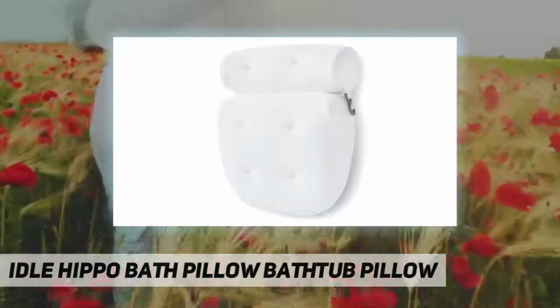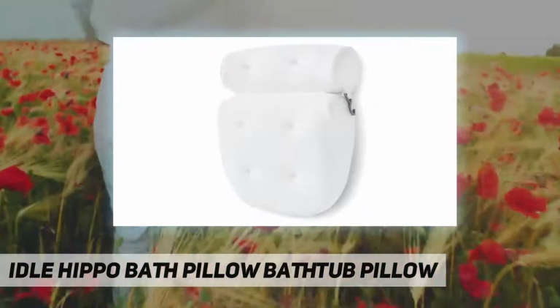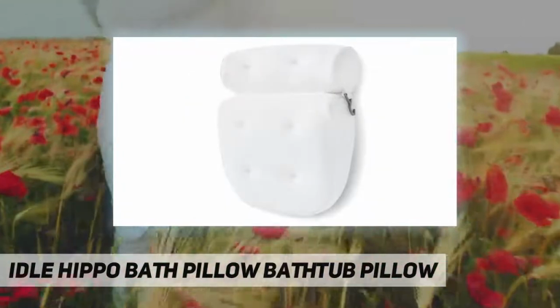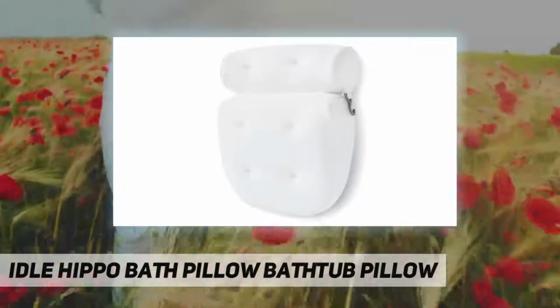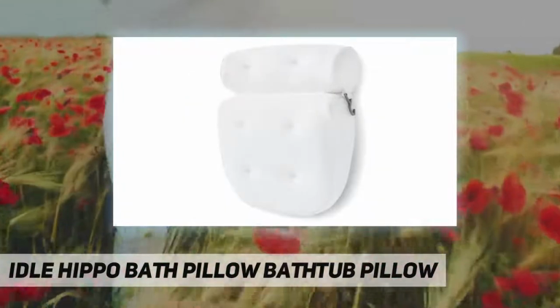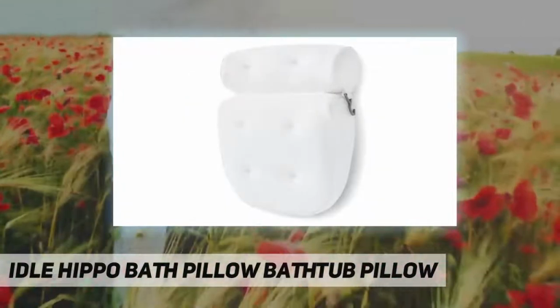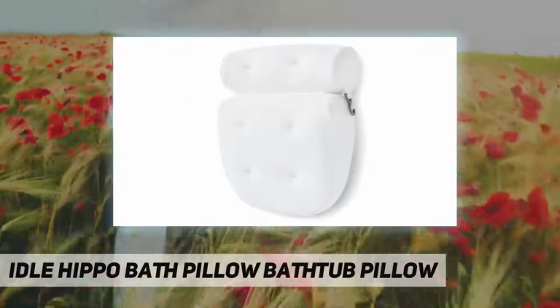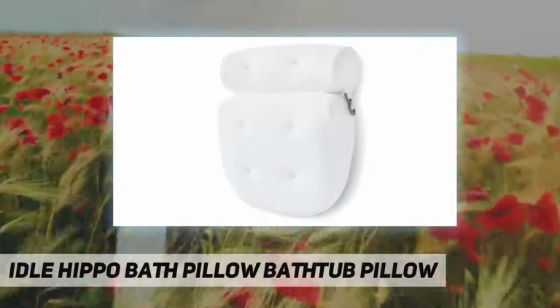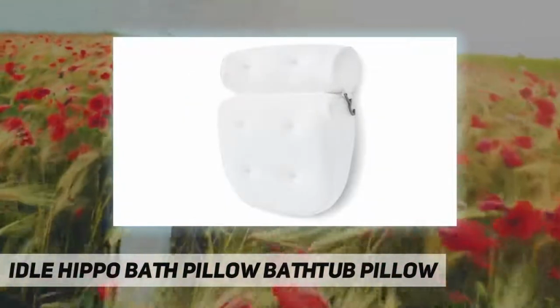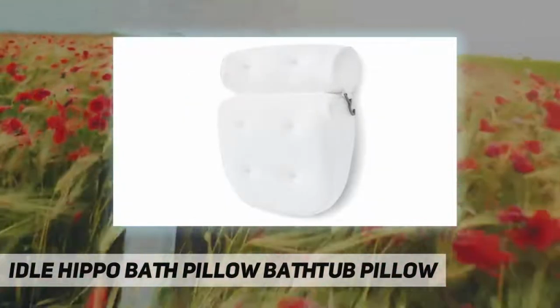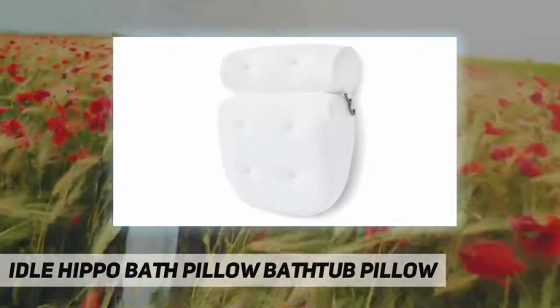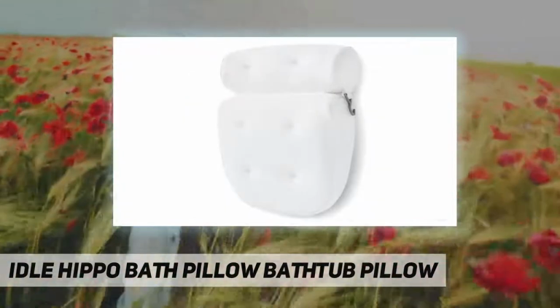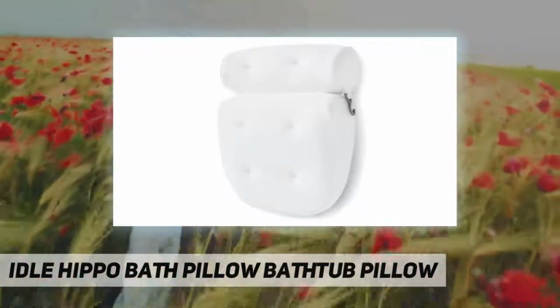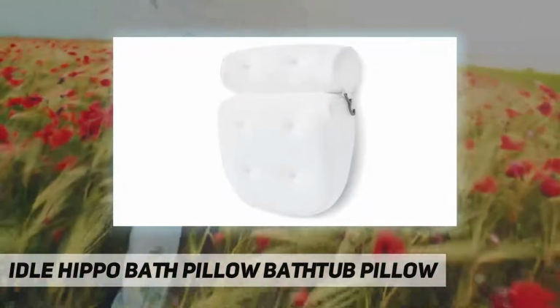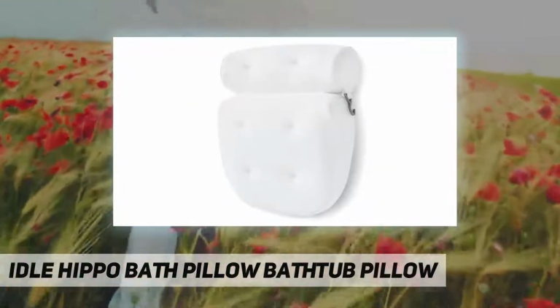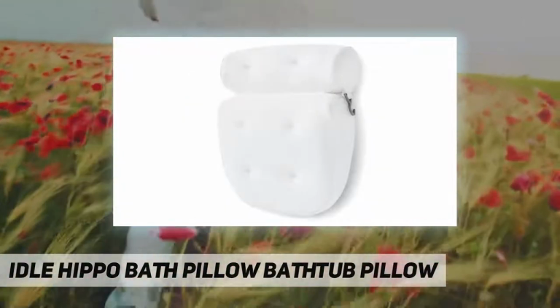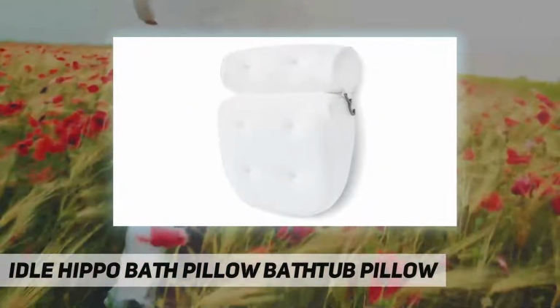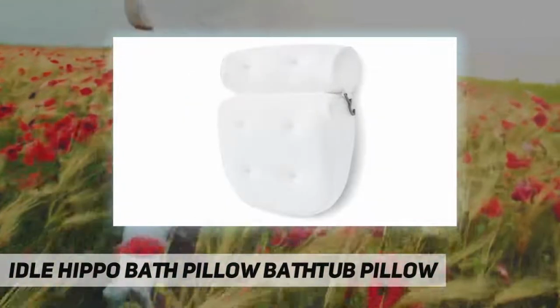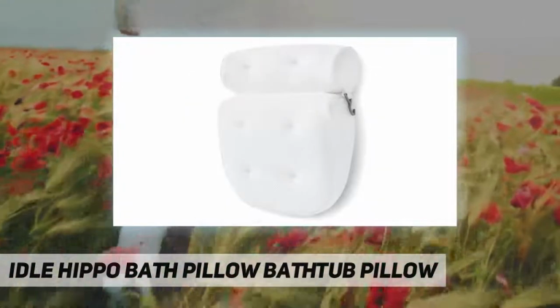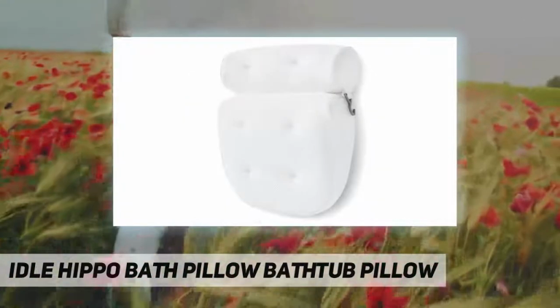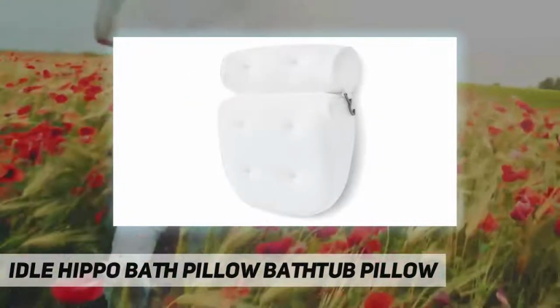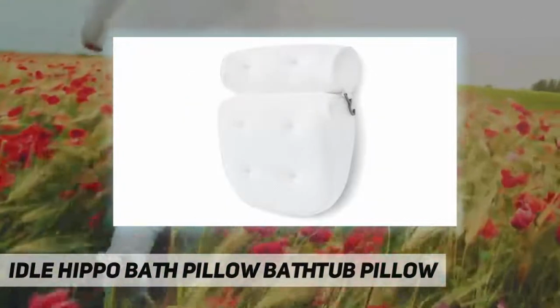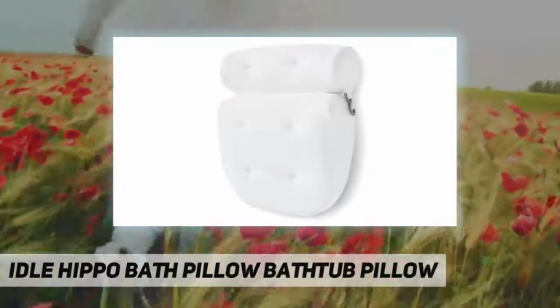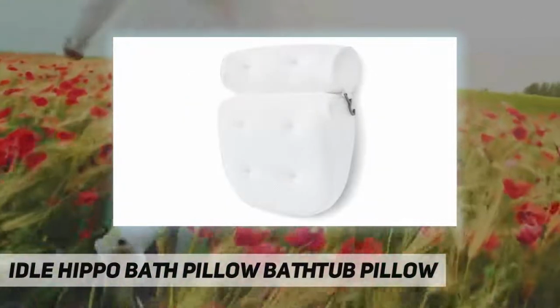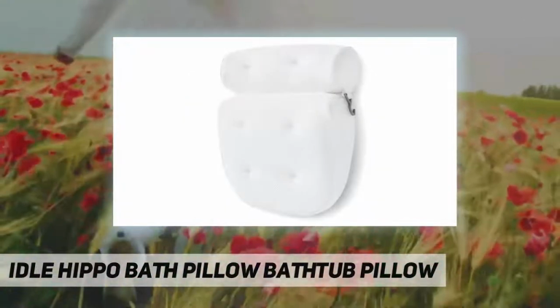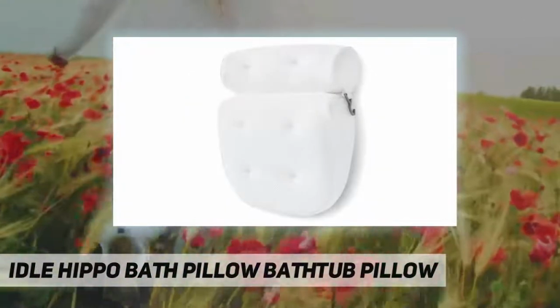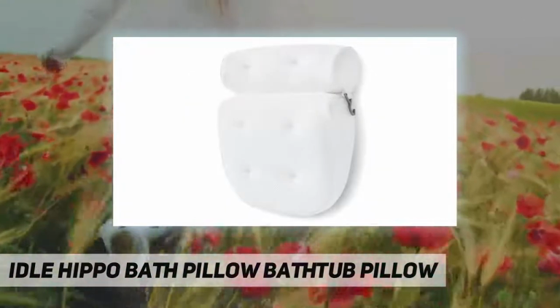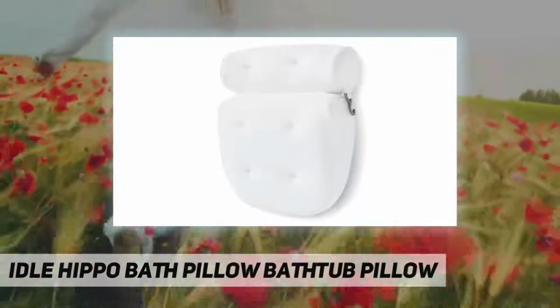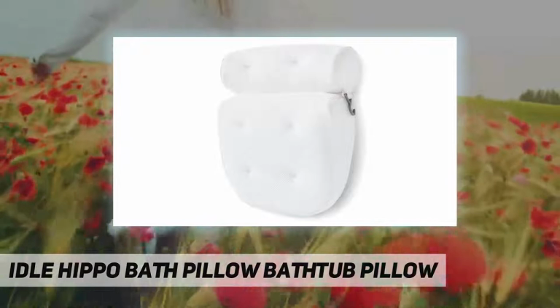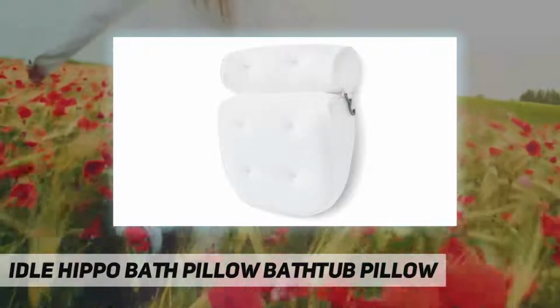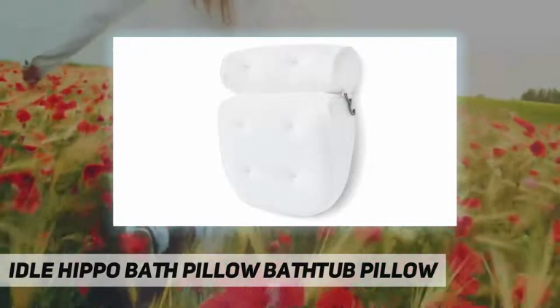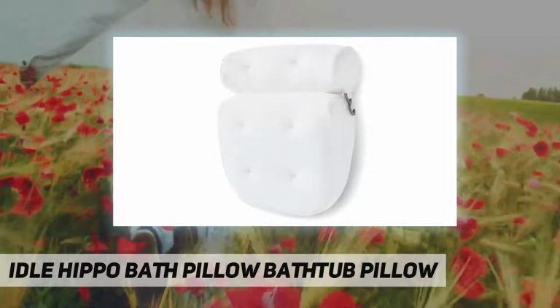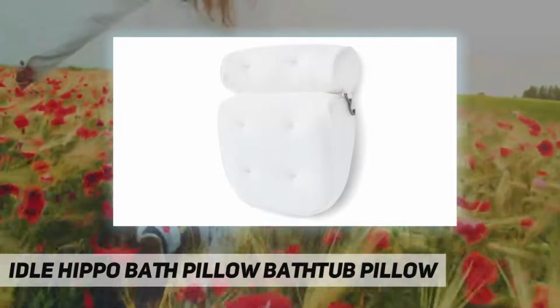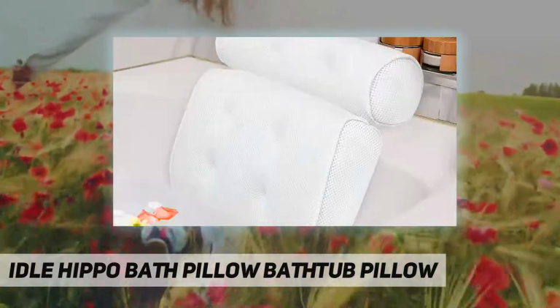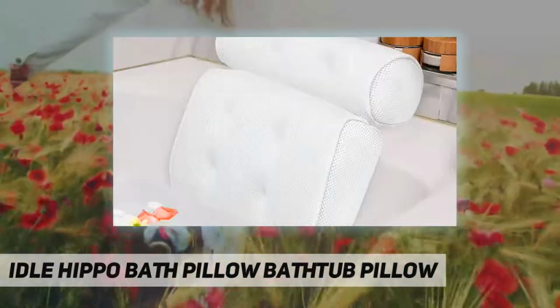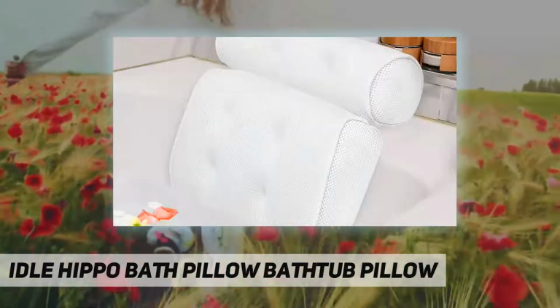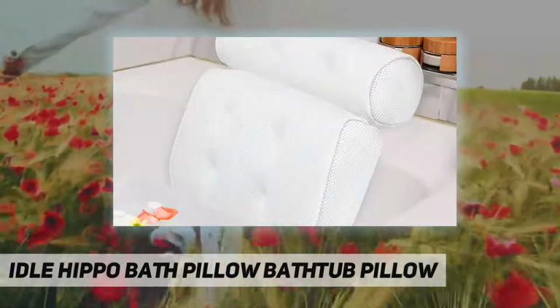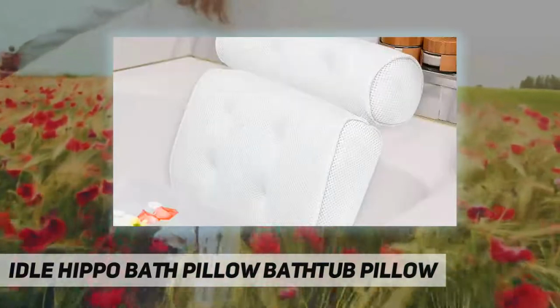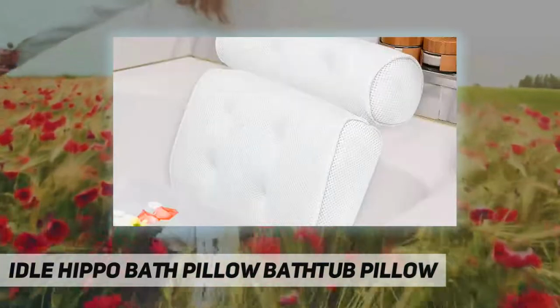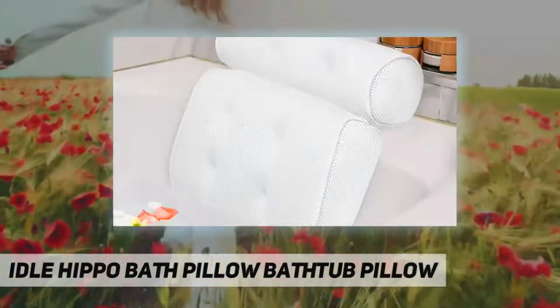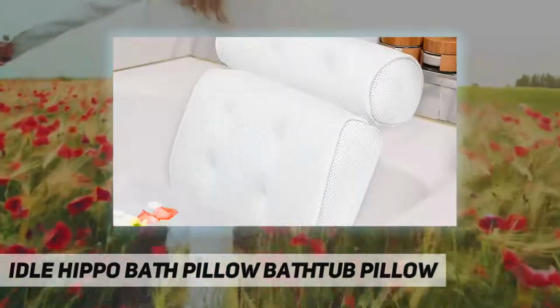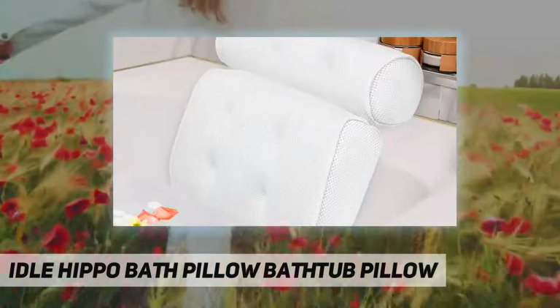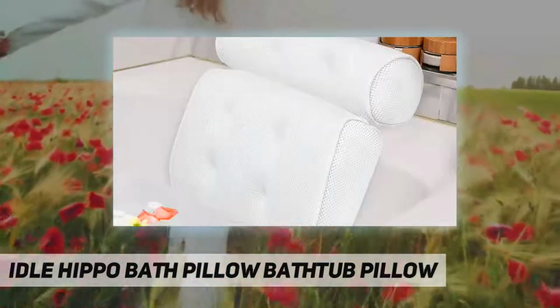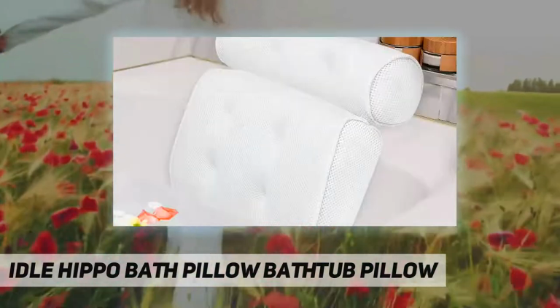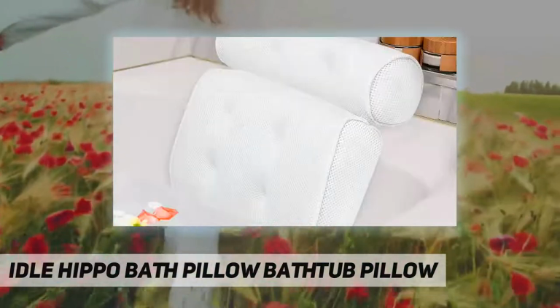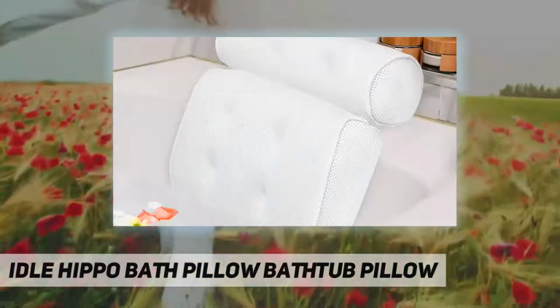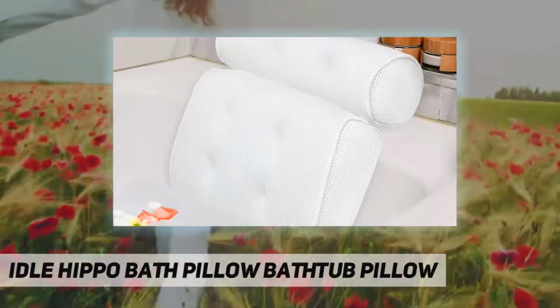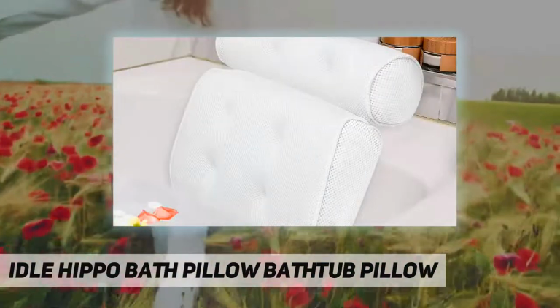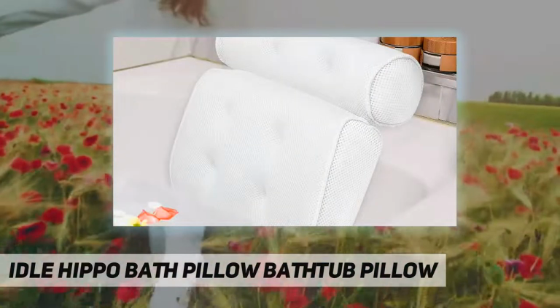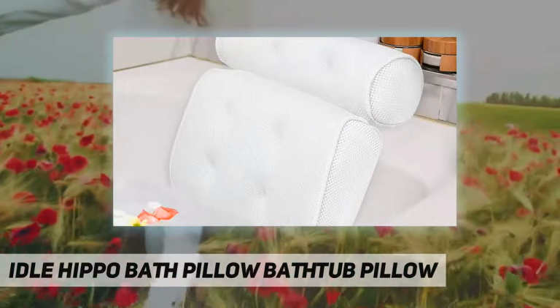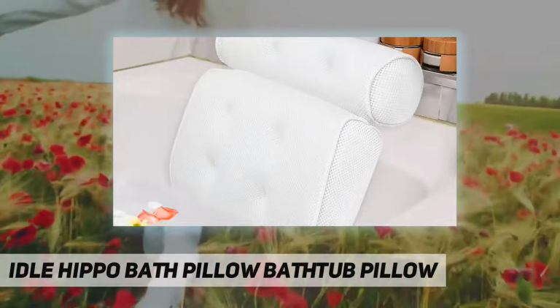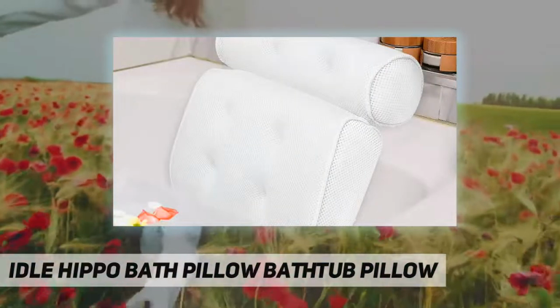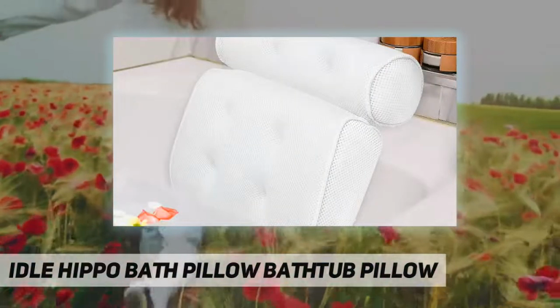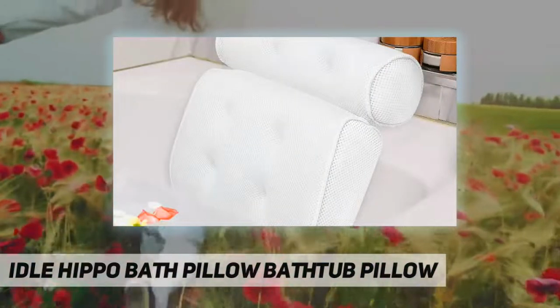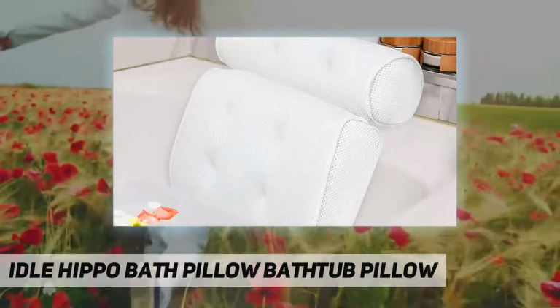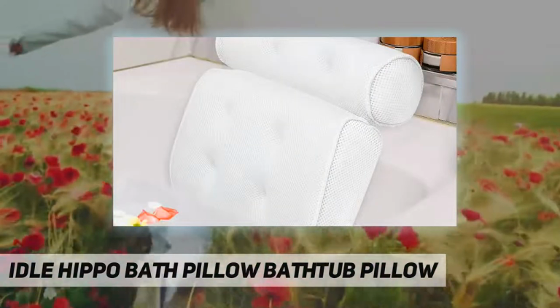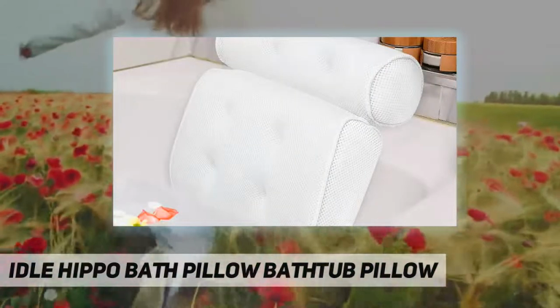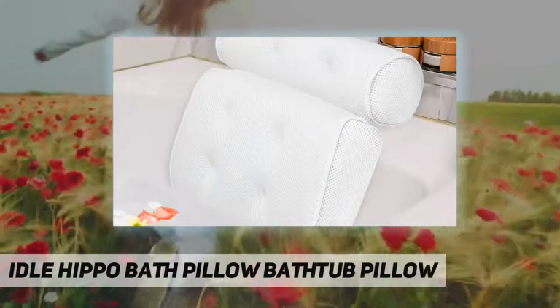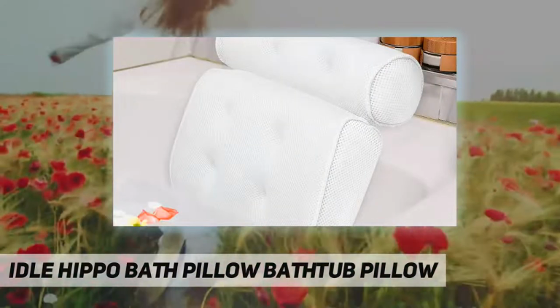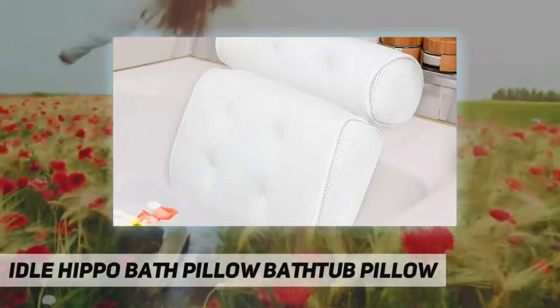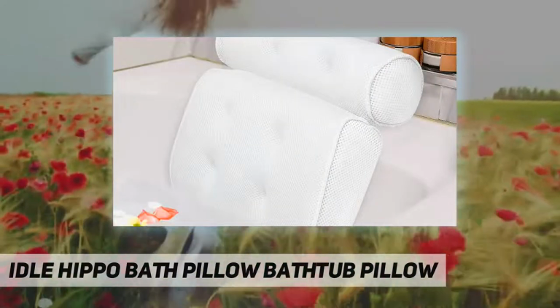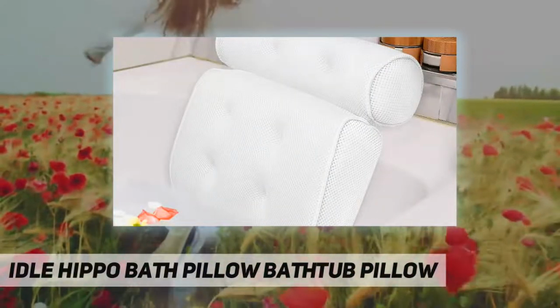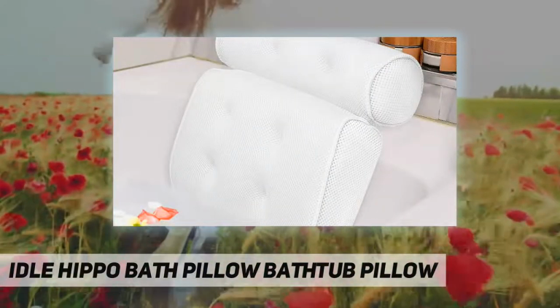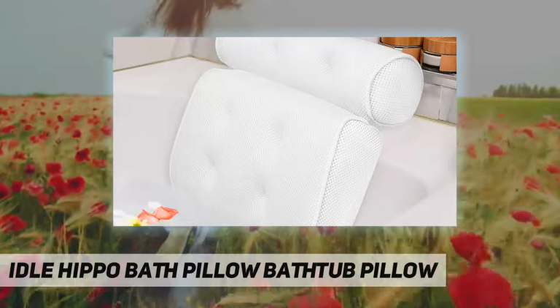No more slipping or sliding on any smooth tub surface. The flexible bath pillow hinge is adaptable to all hot tubs or spas.